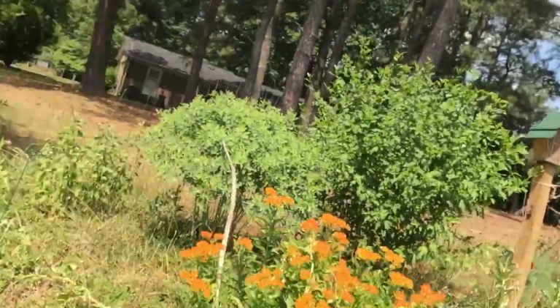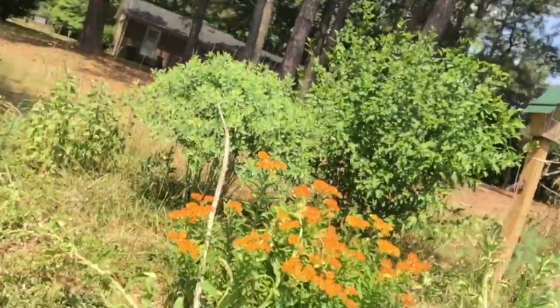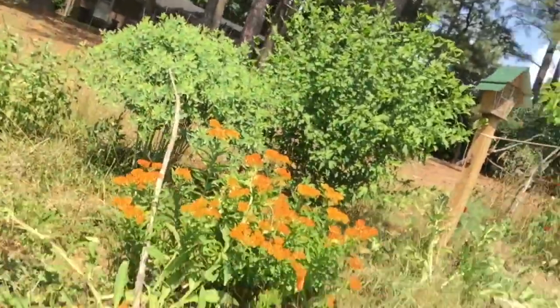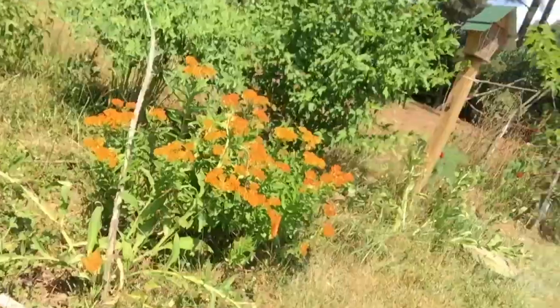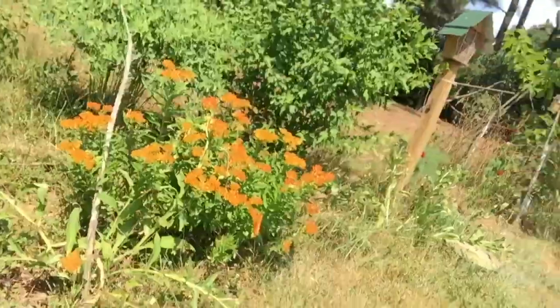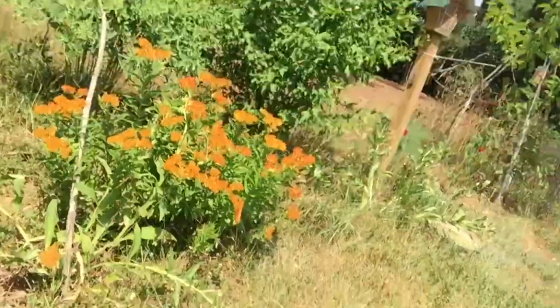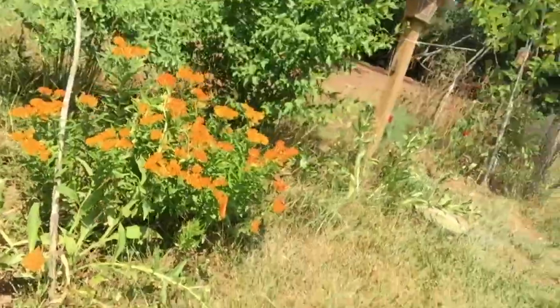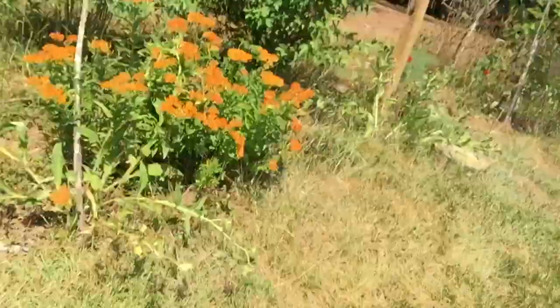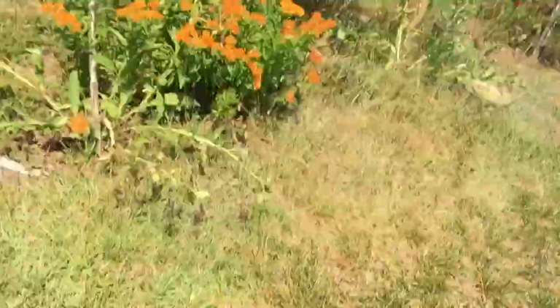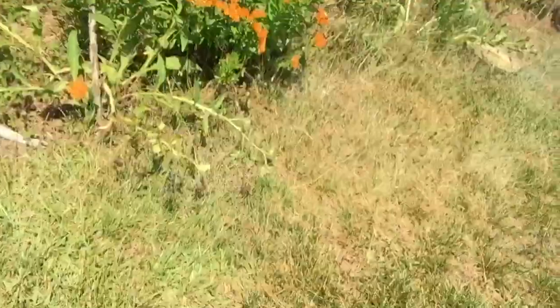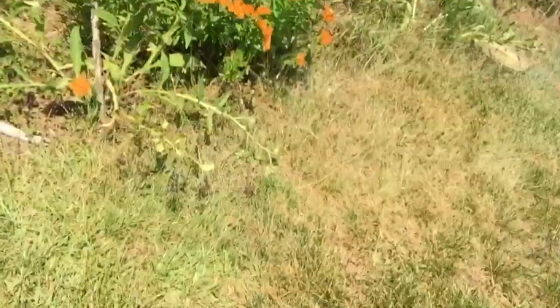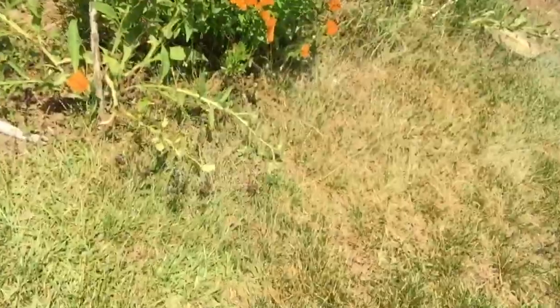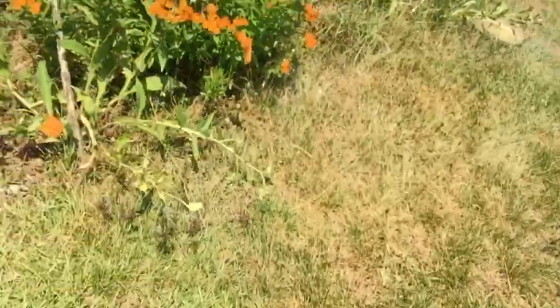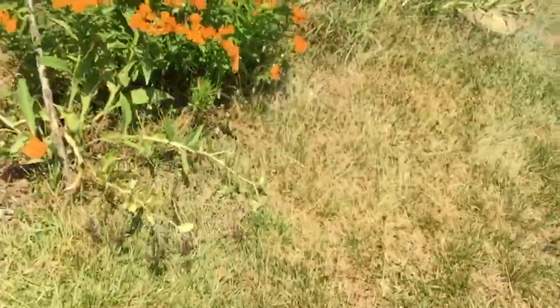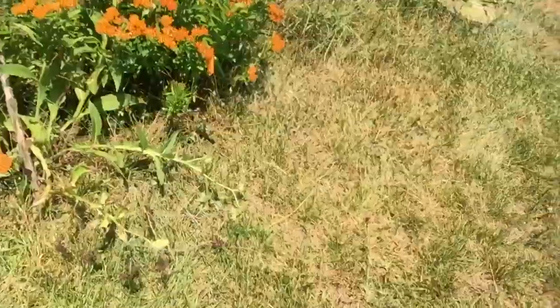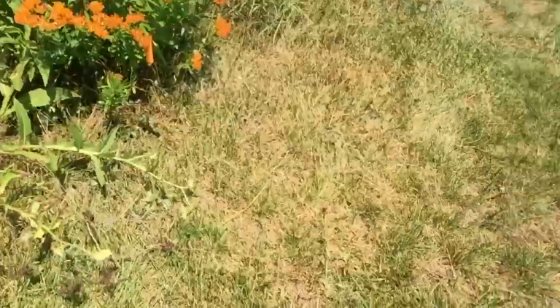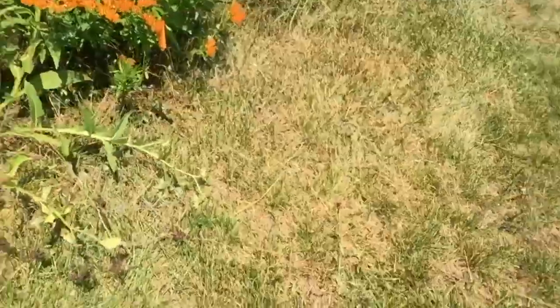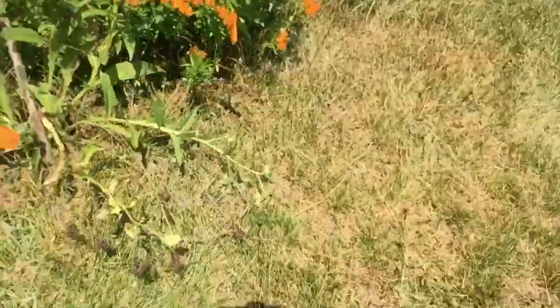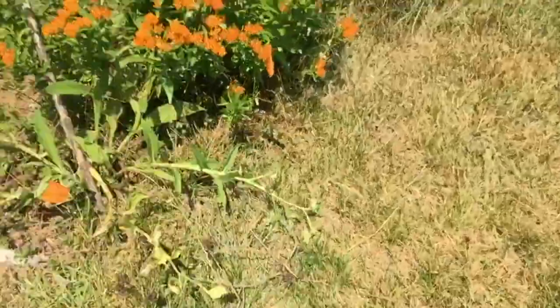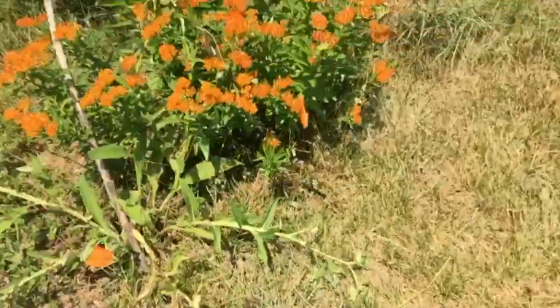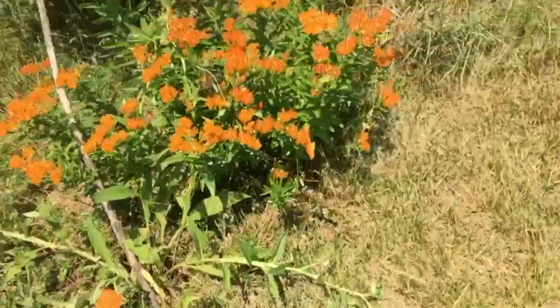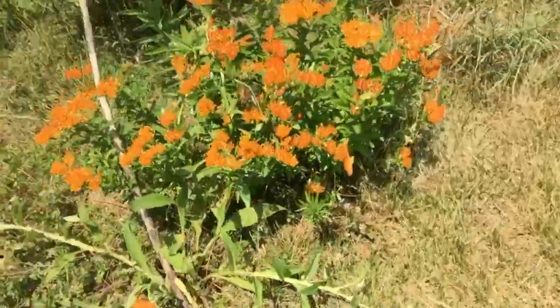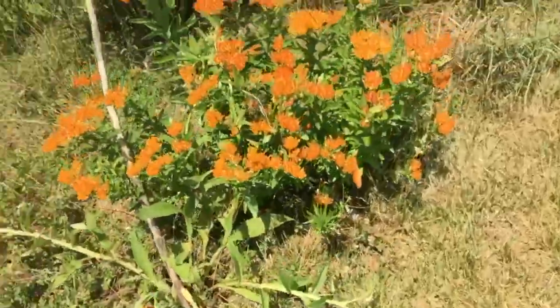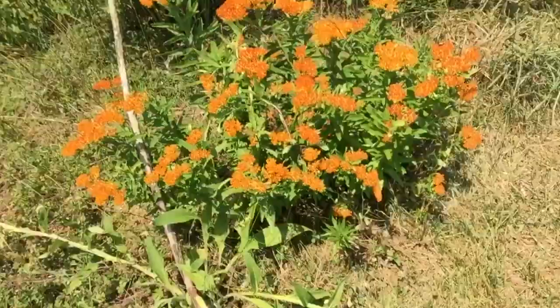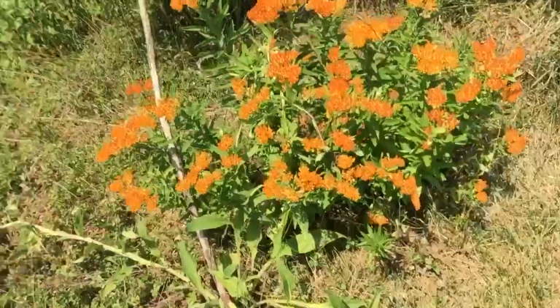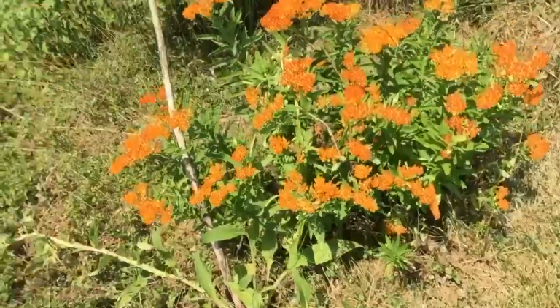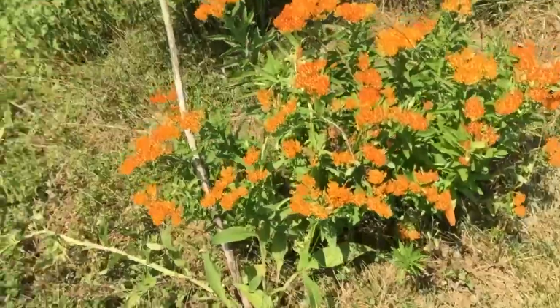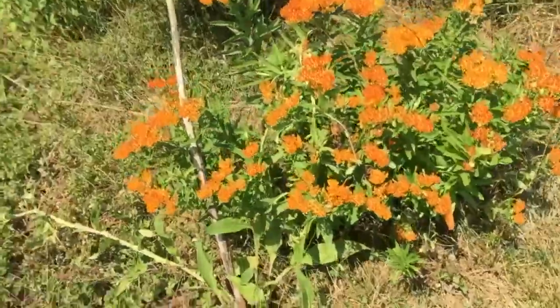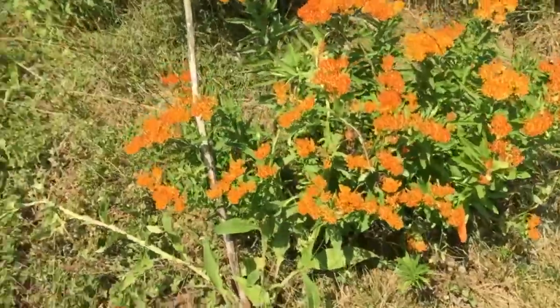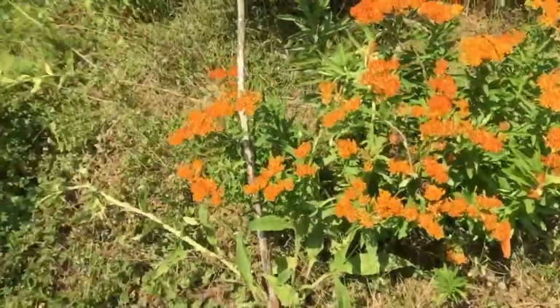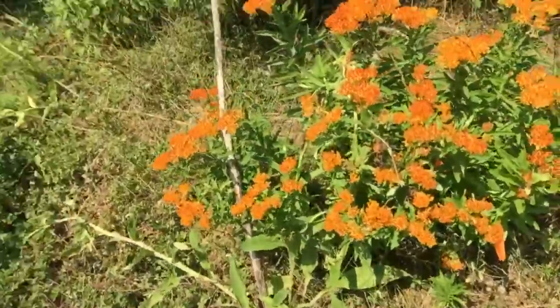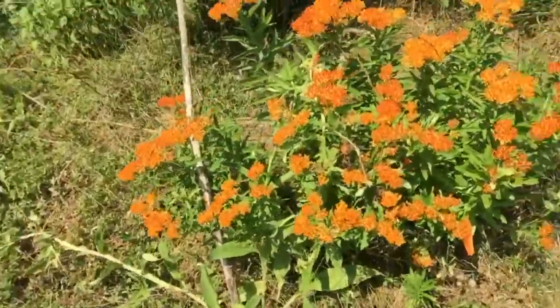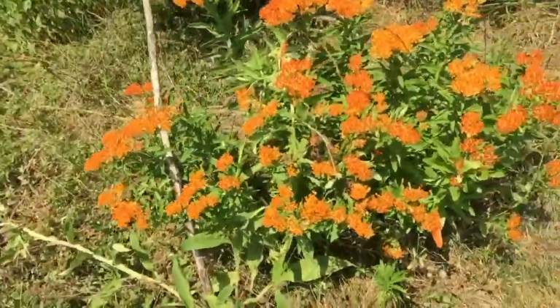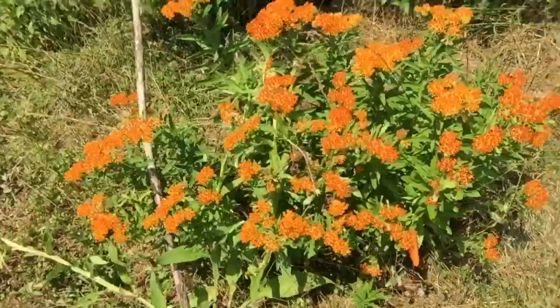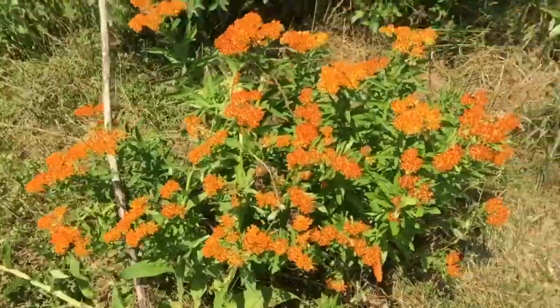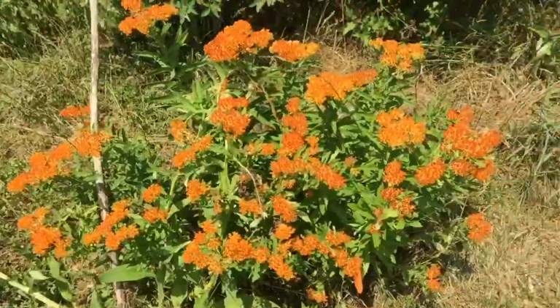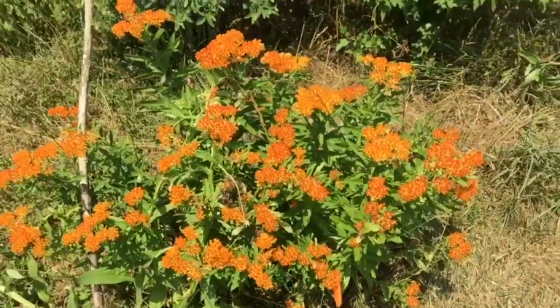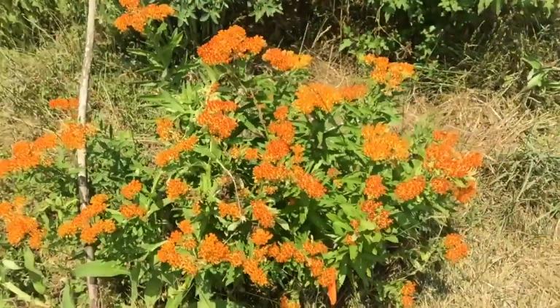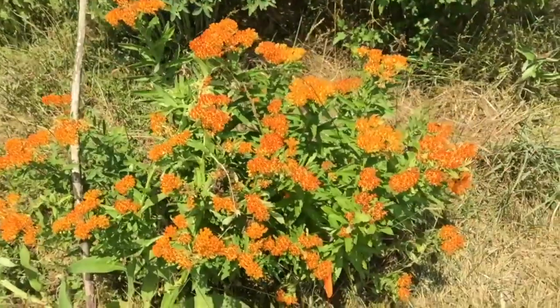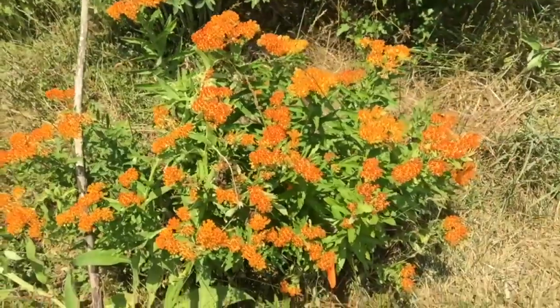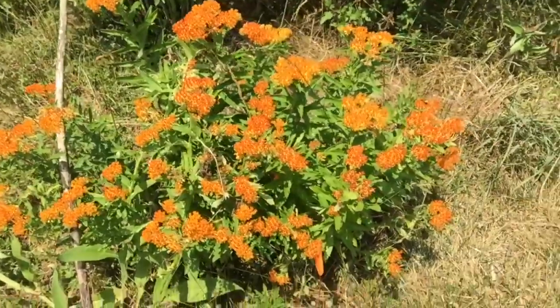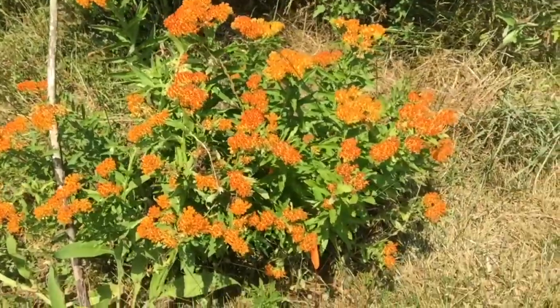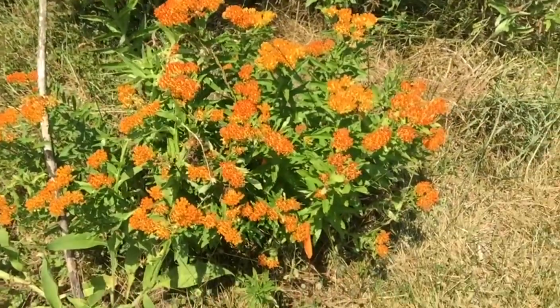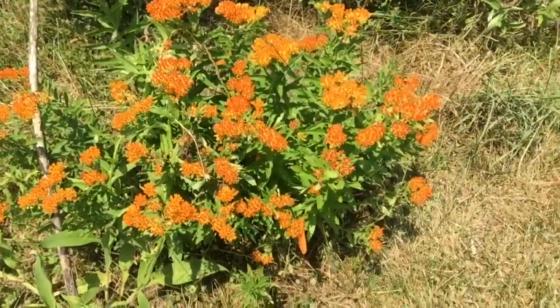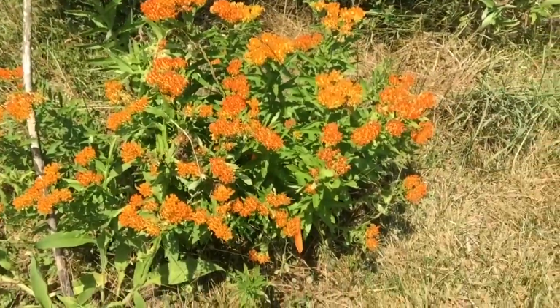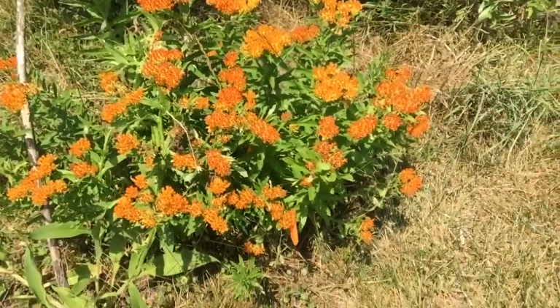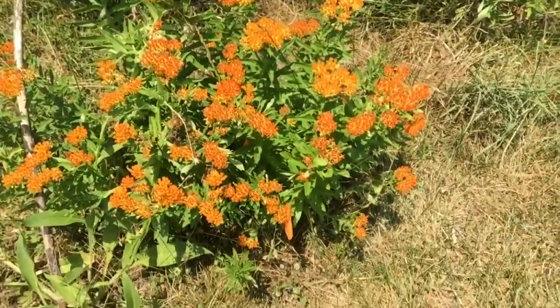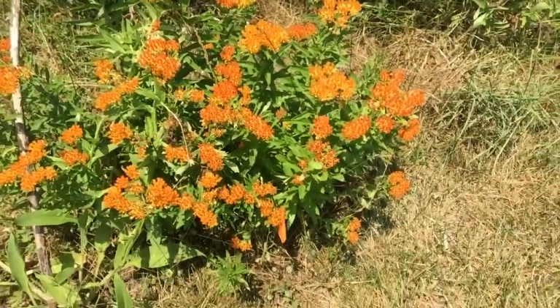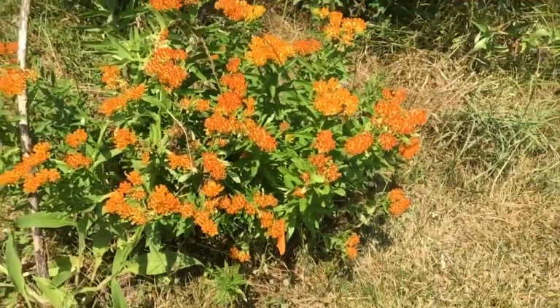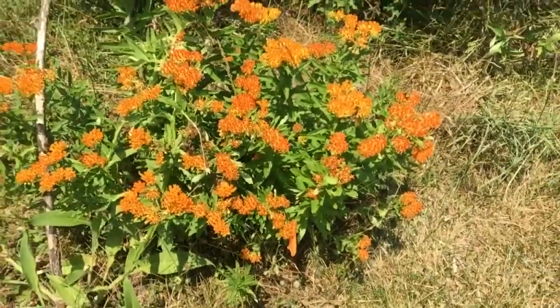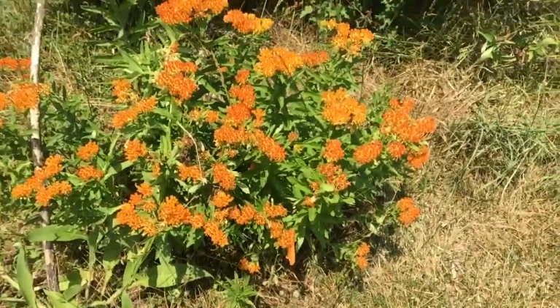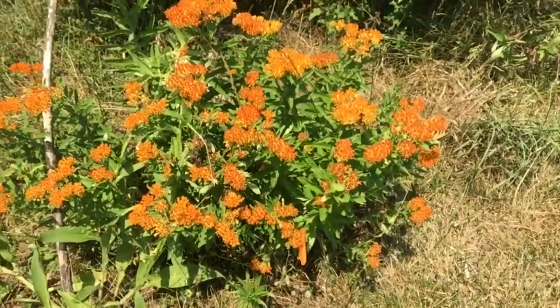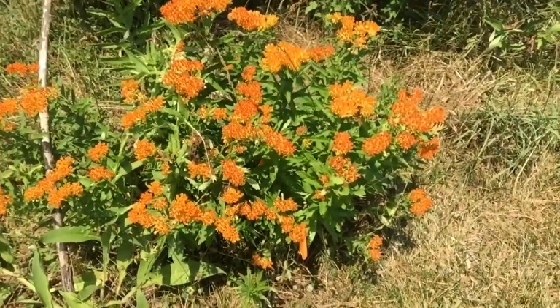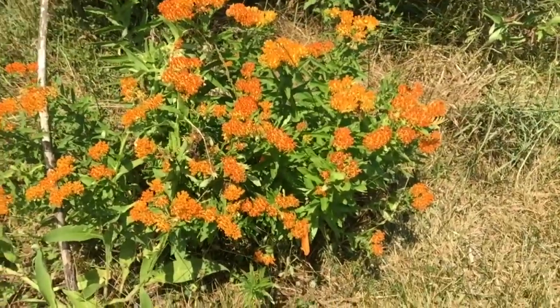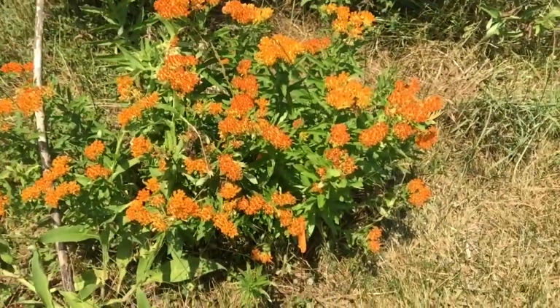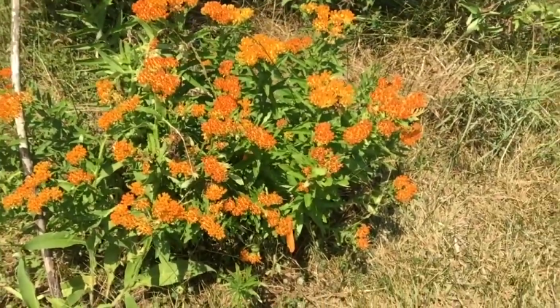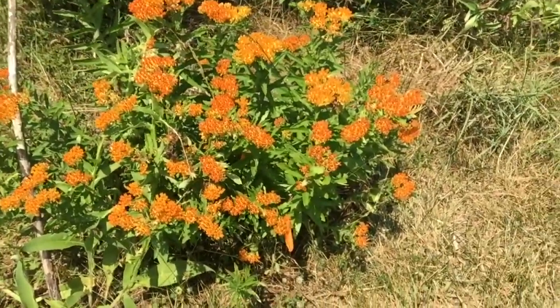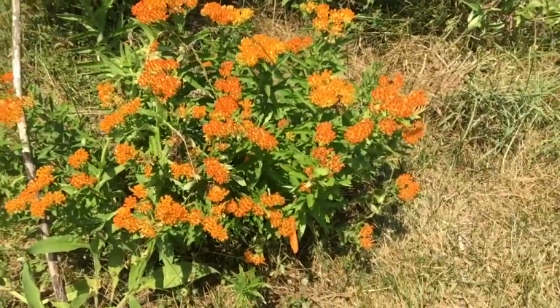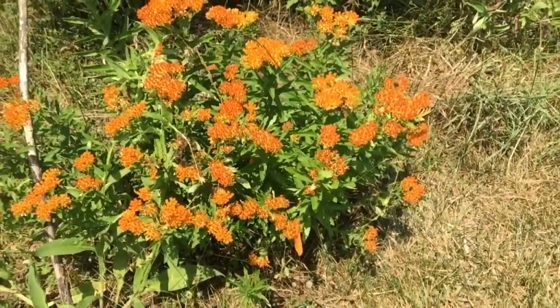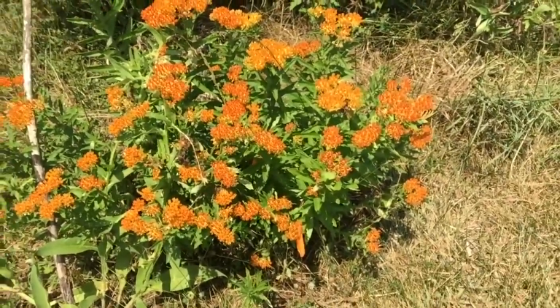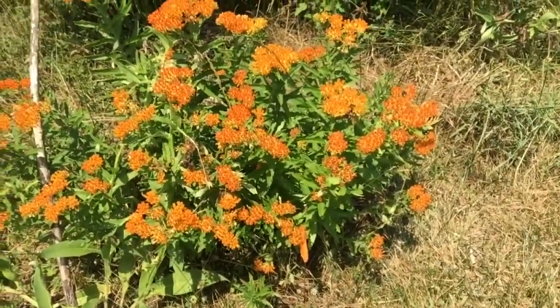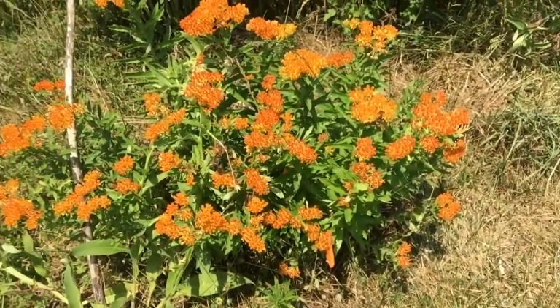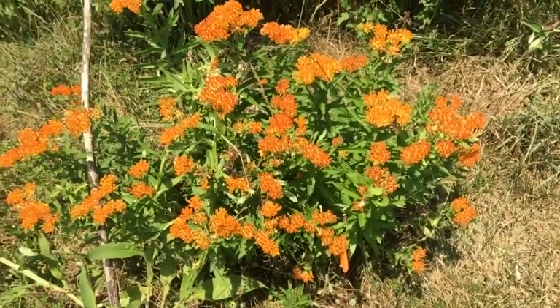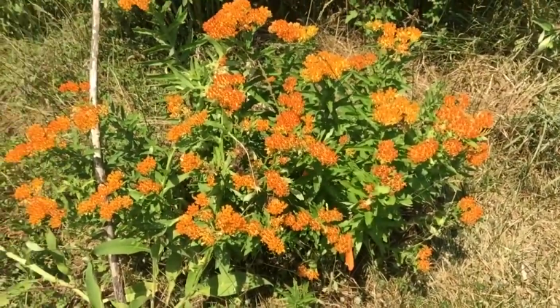Hi everyone, this is Deborah with Hello My Garden. I want to do a quick video of just some of the things in the garden today.